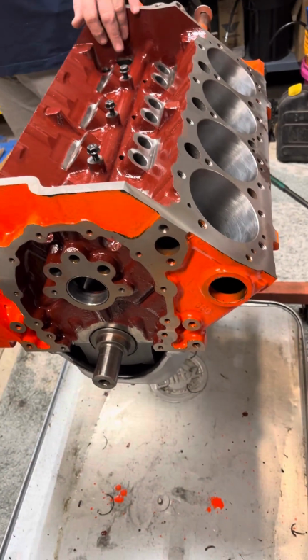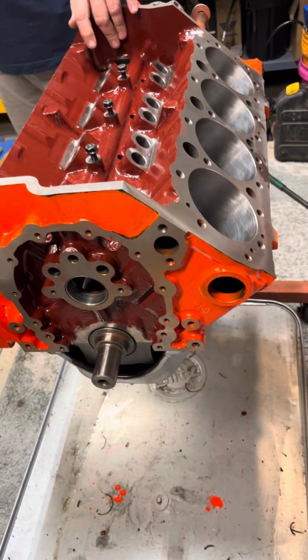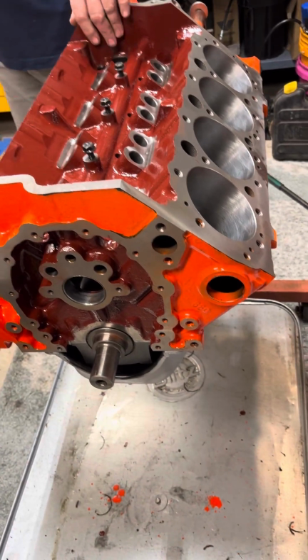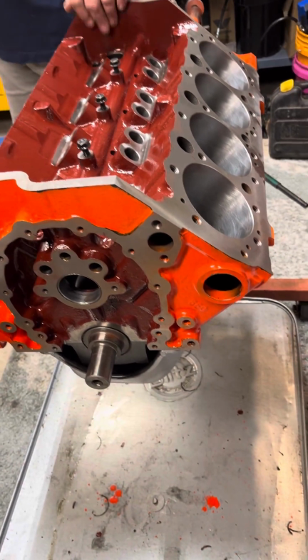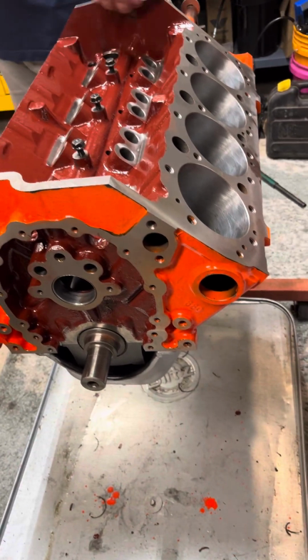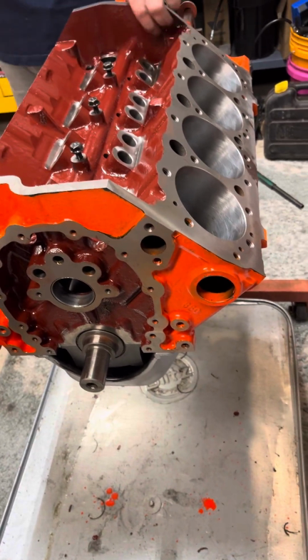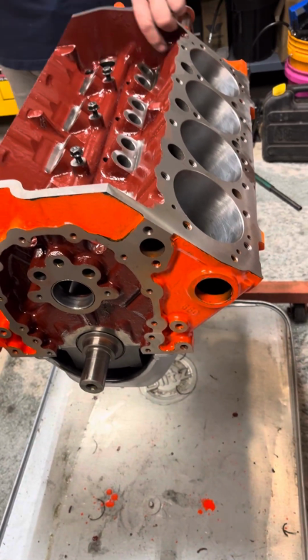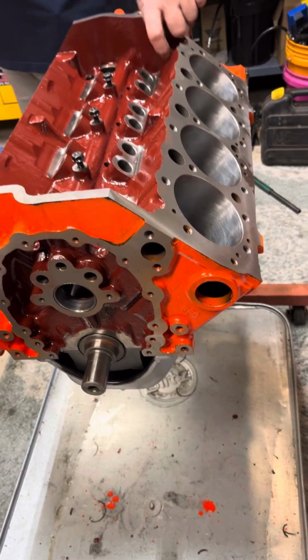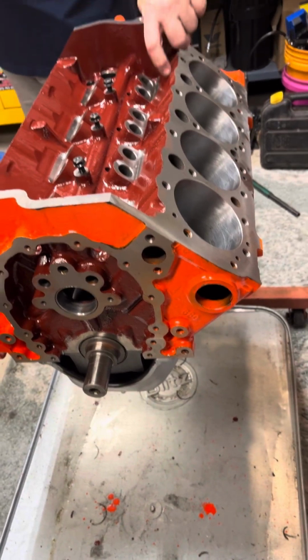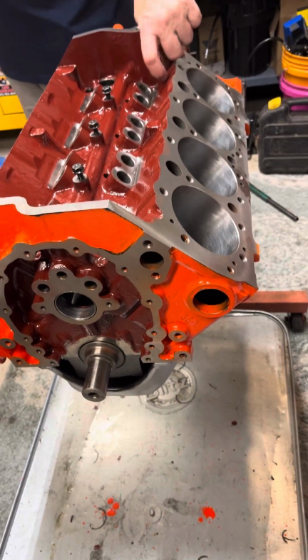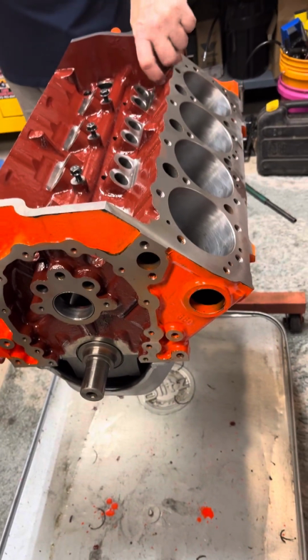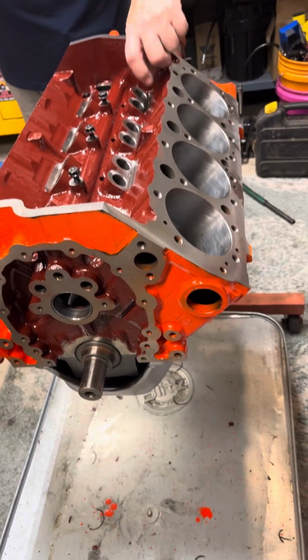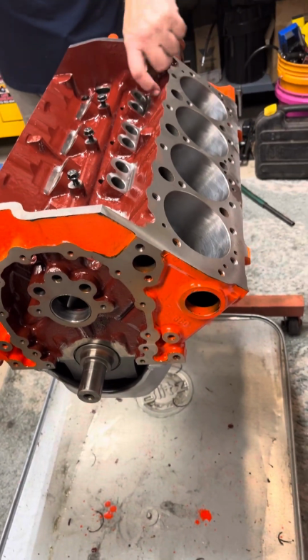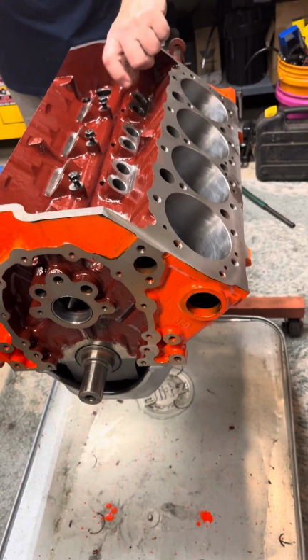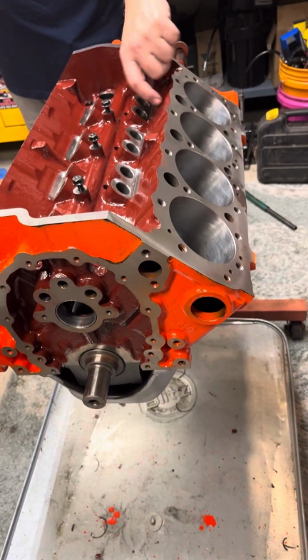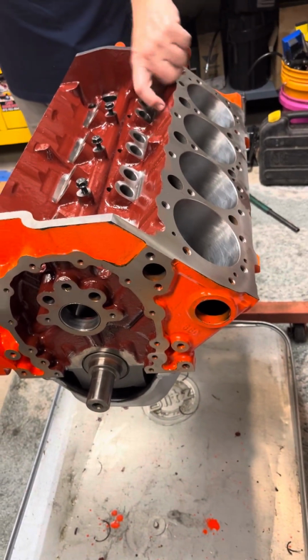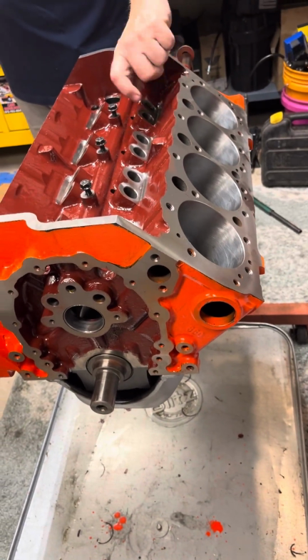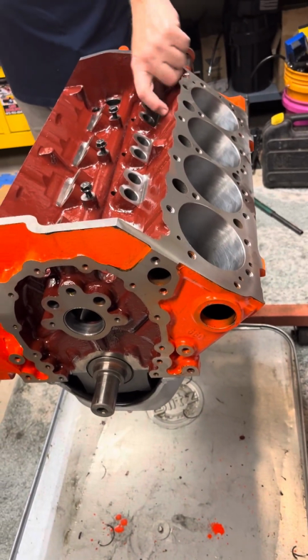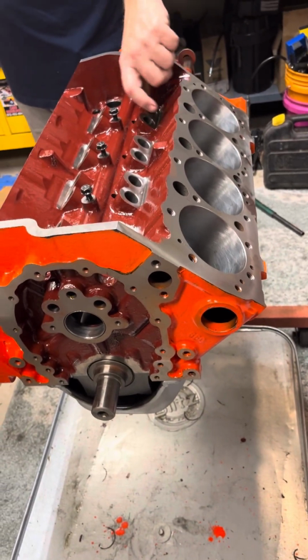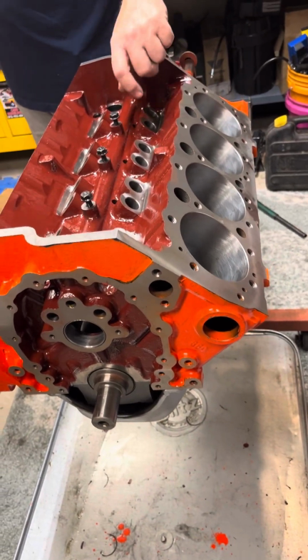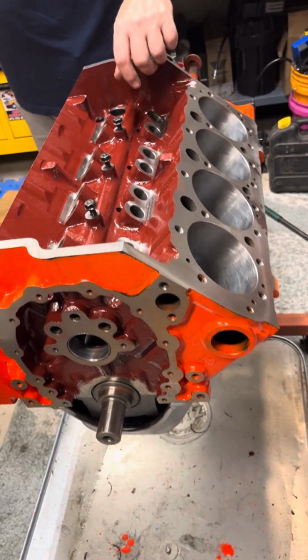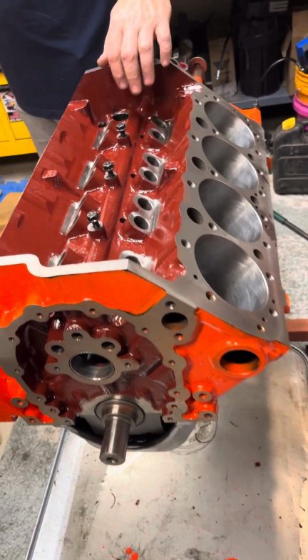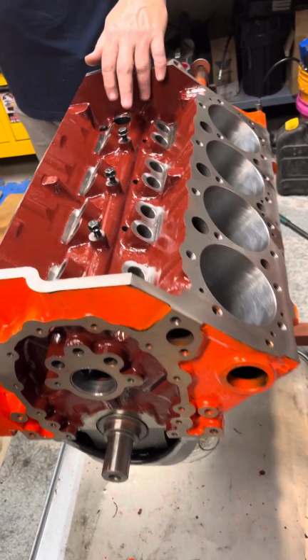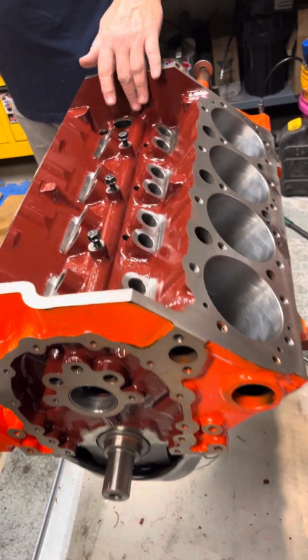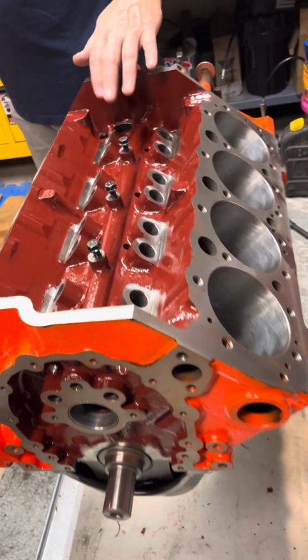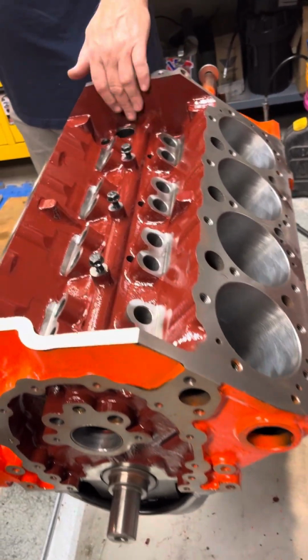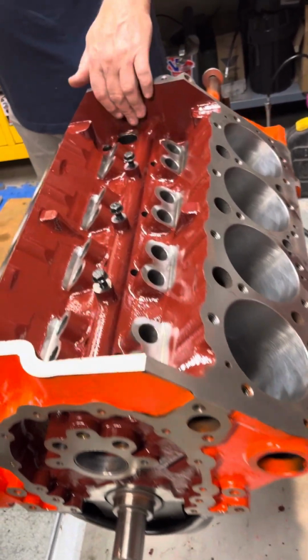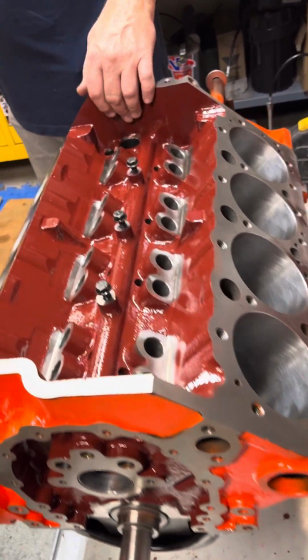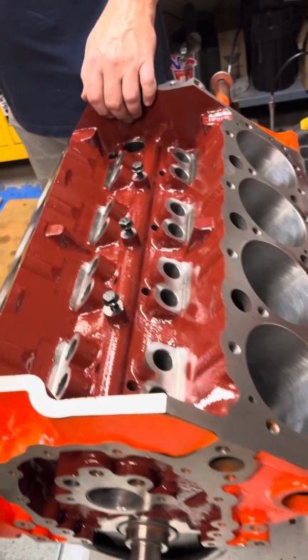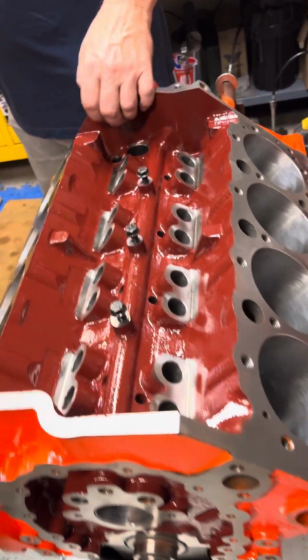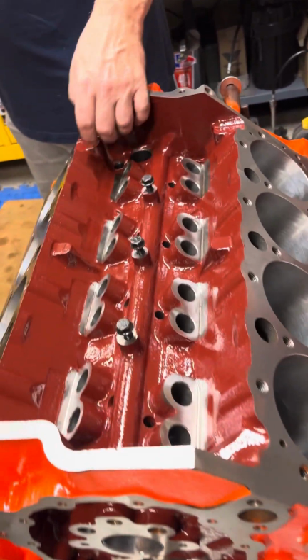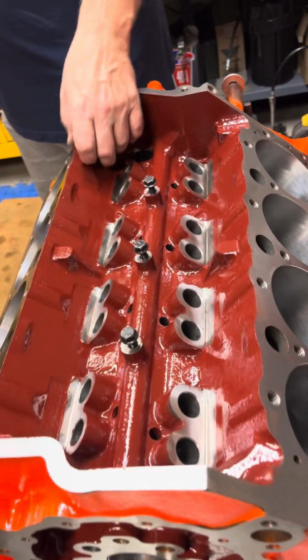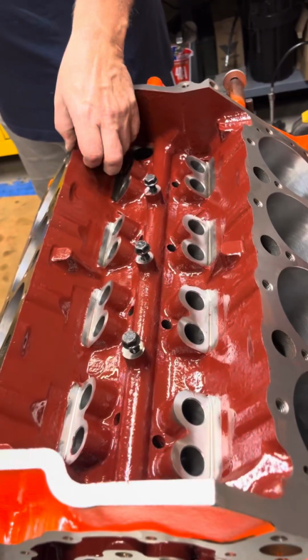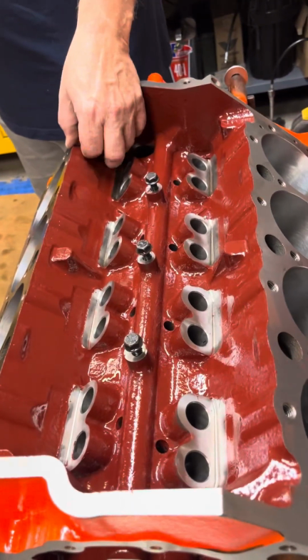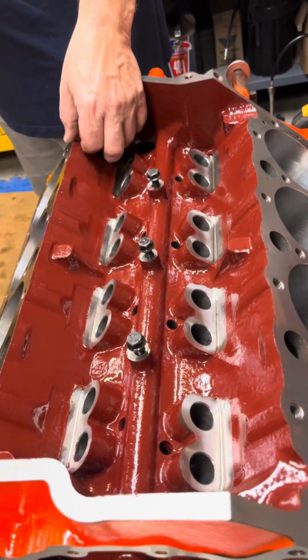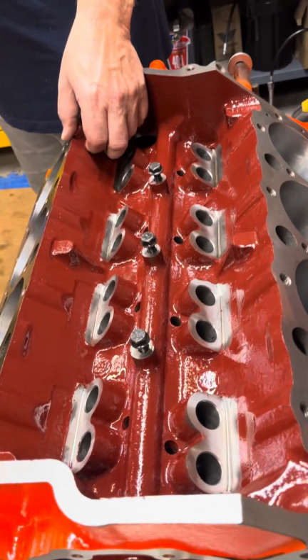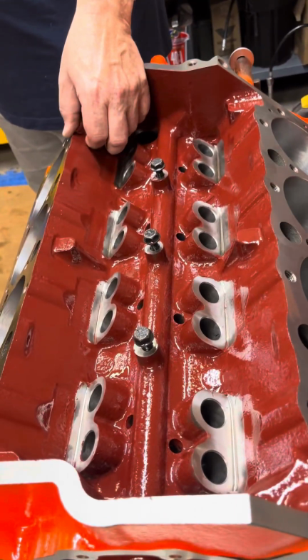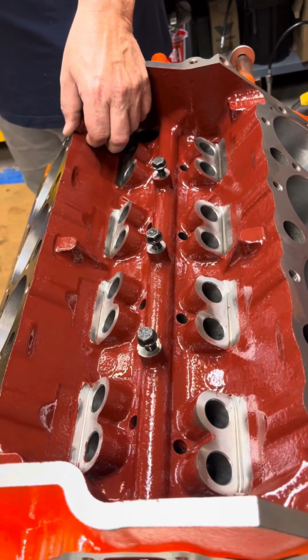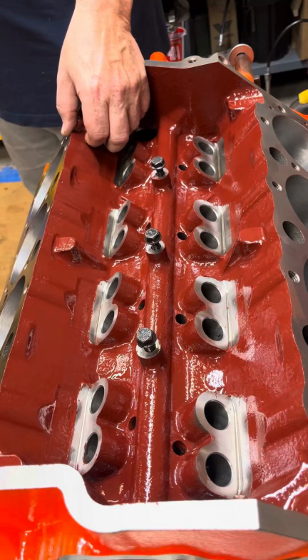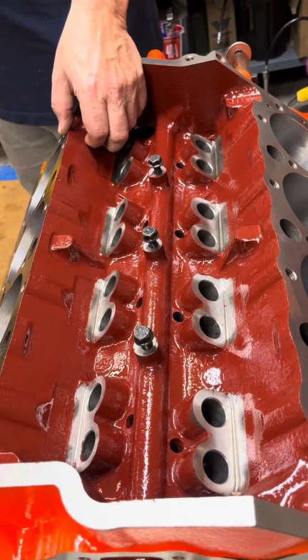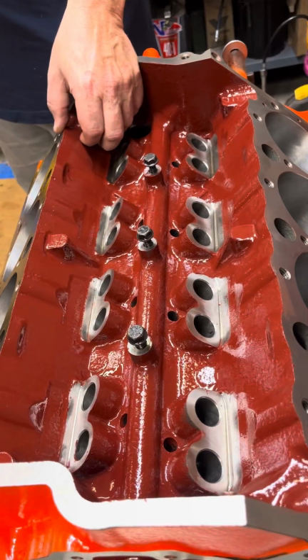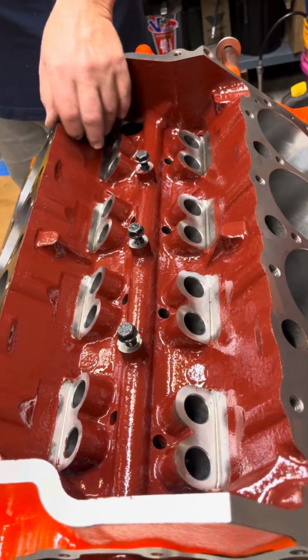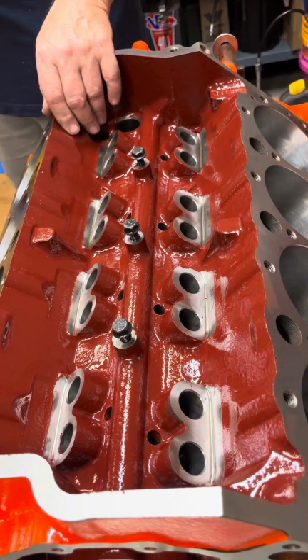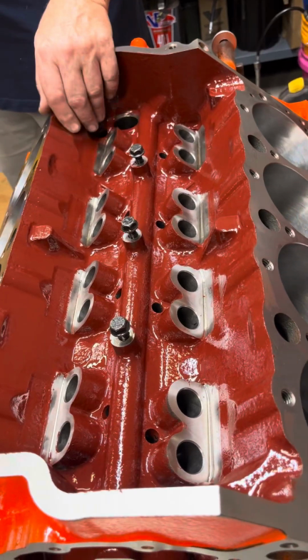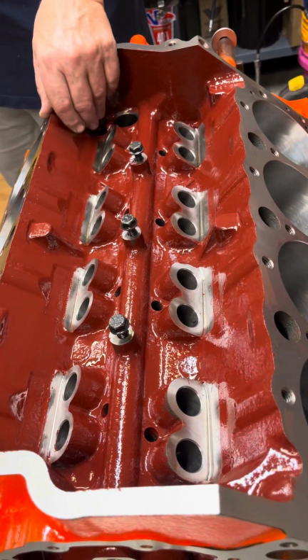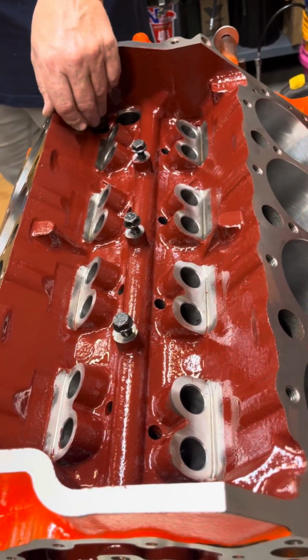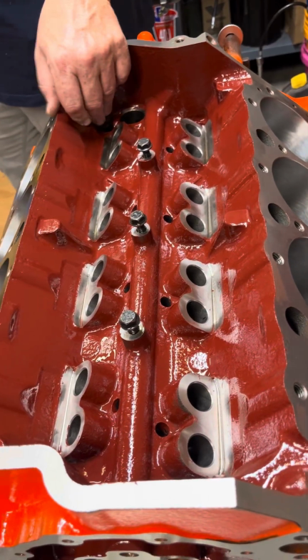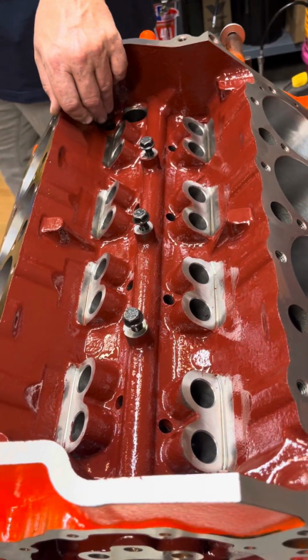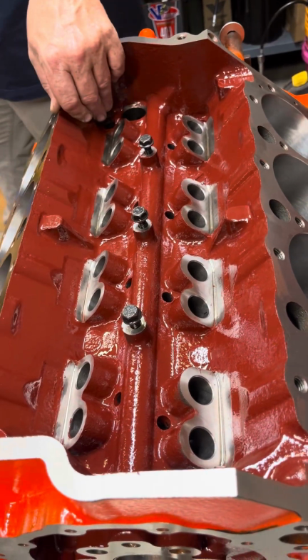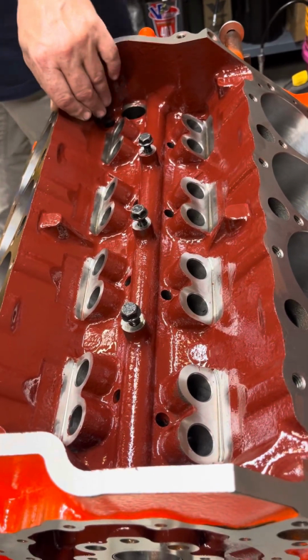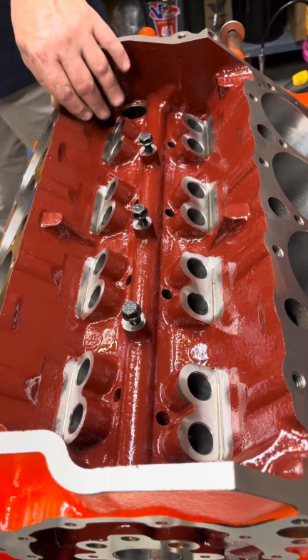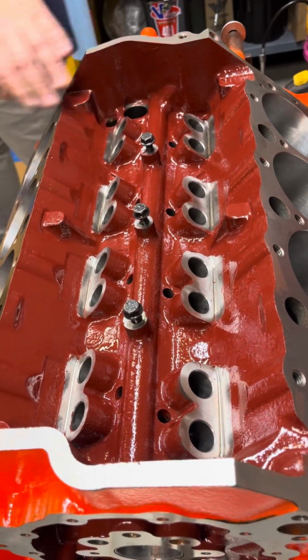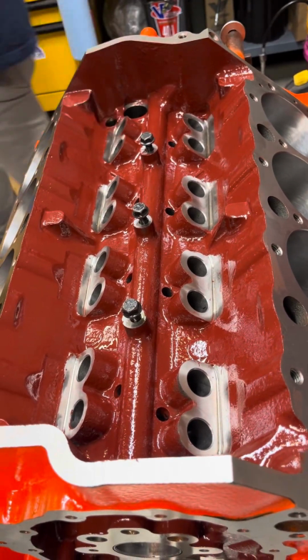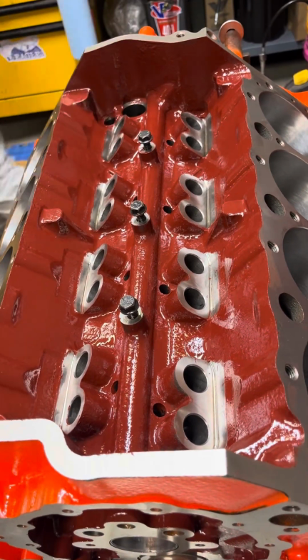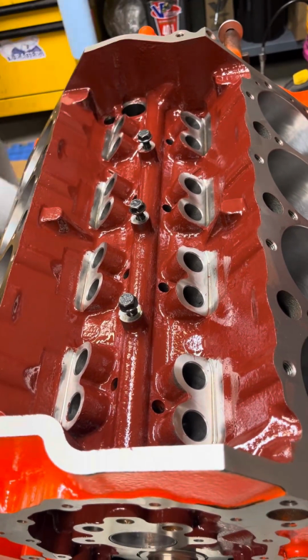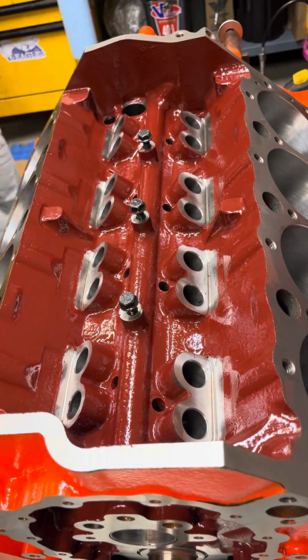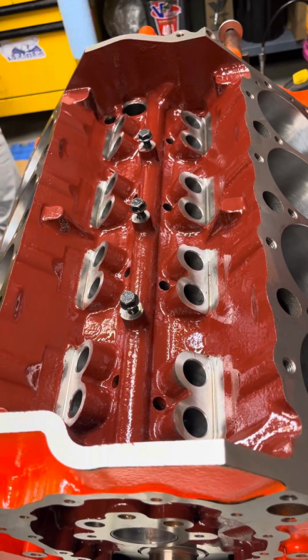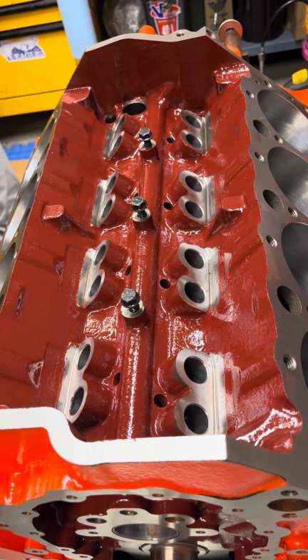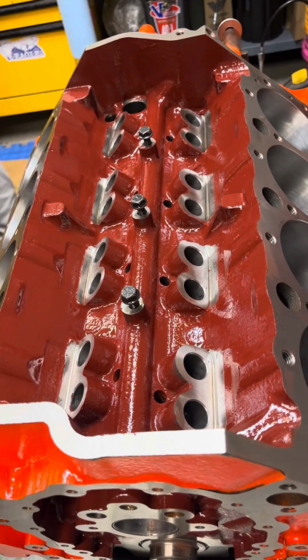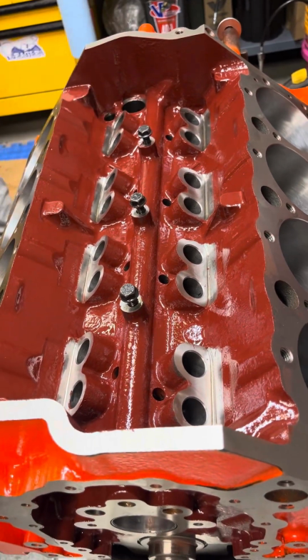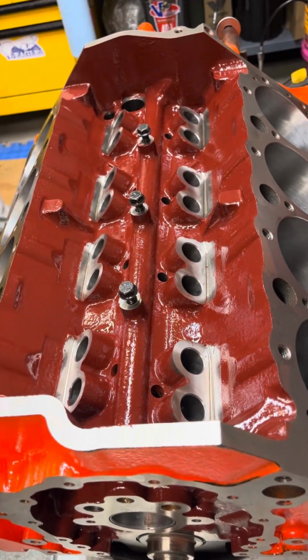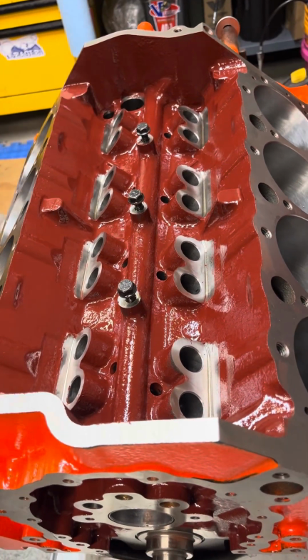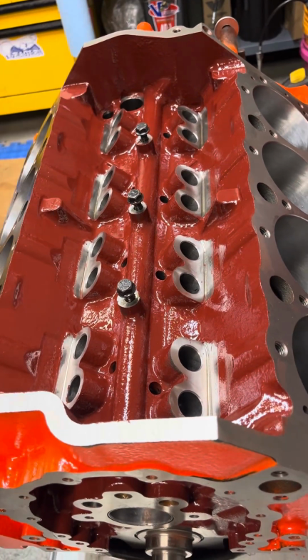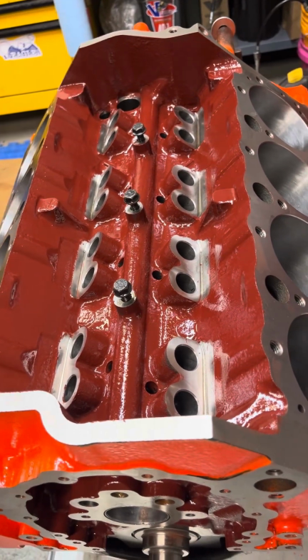As you can see, it's a pretty rigid, durable enamel coating. It remains flexible, and I'll show you here.